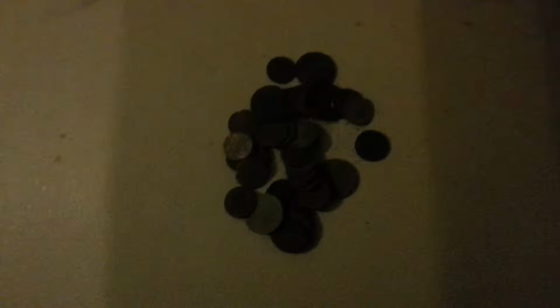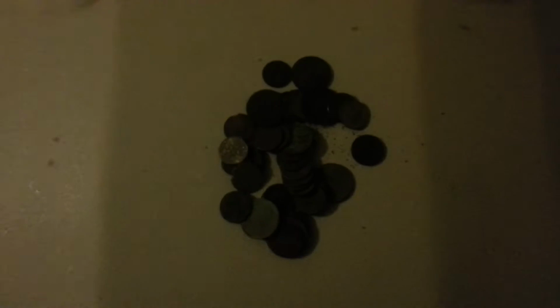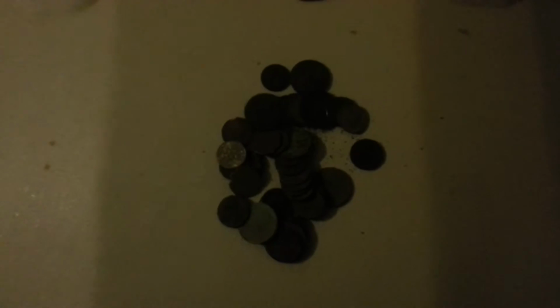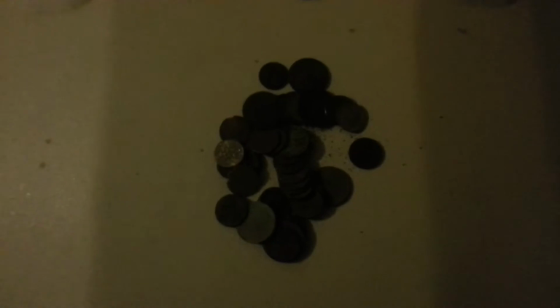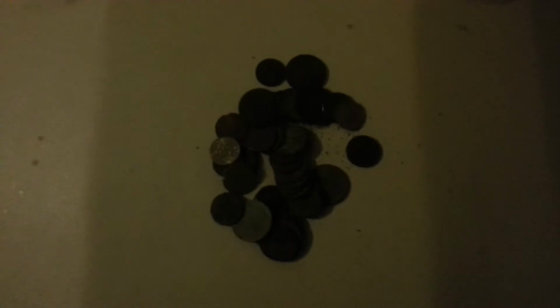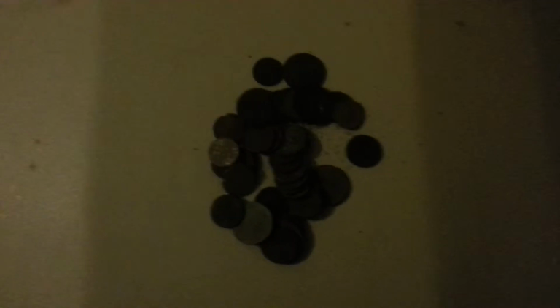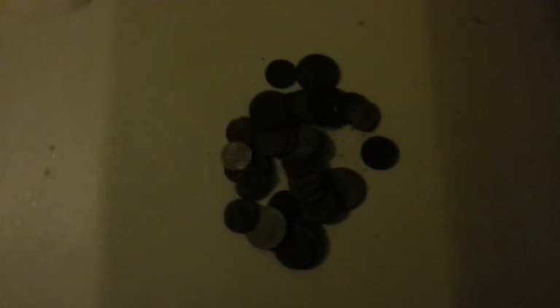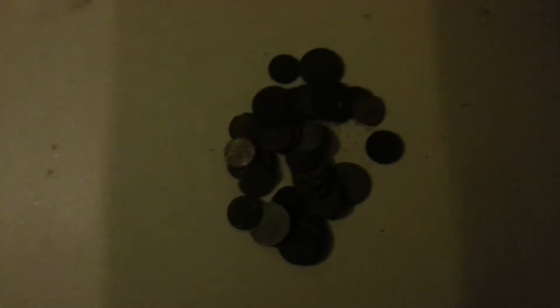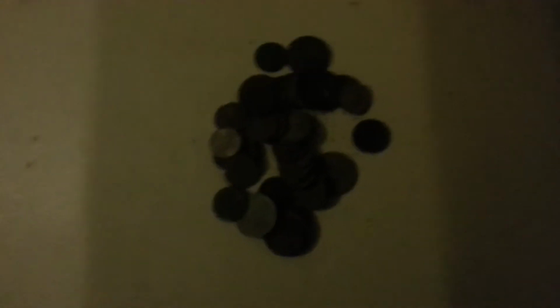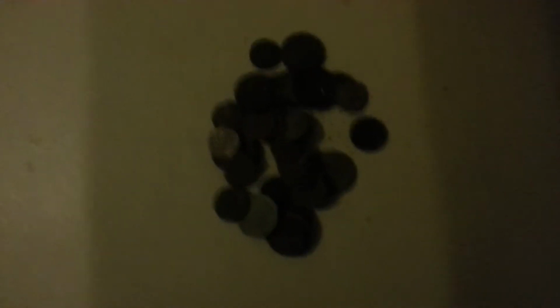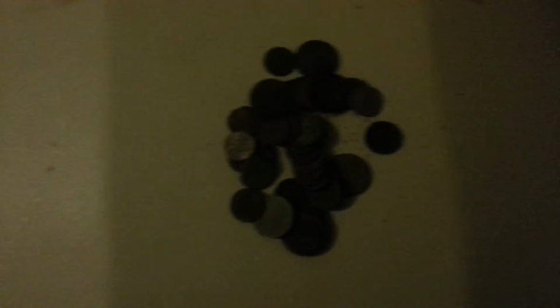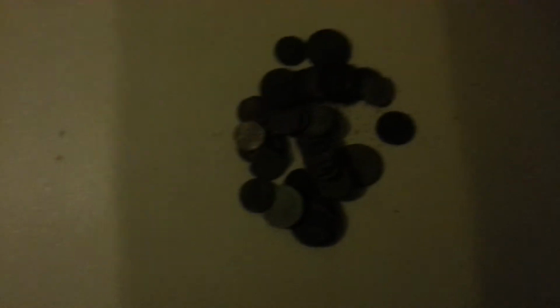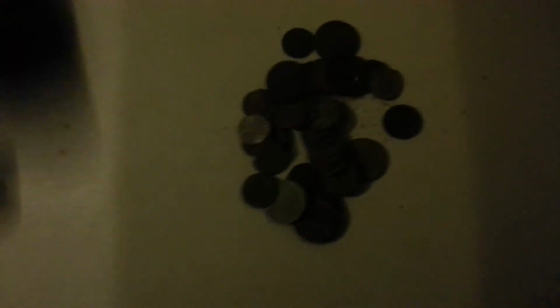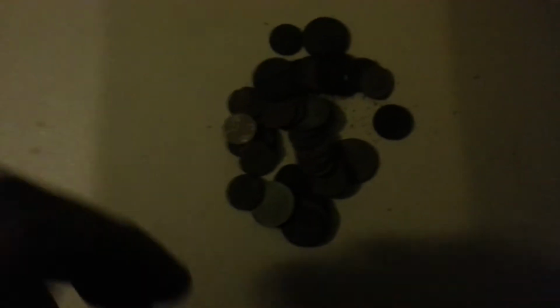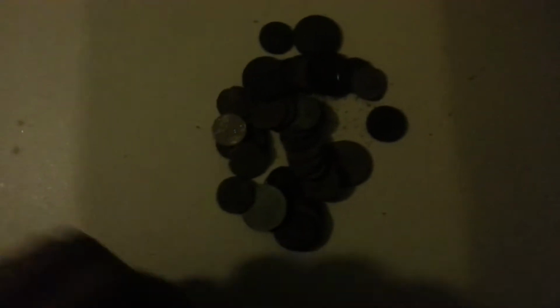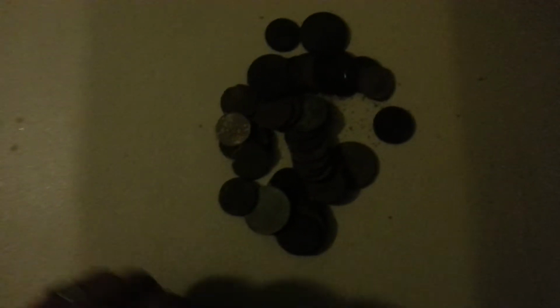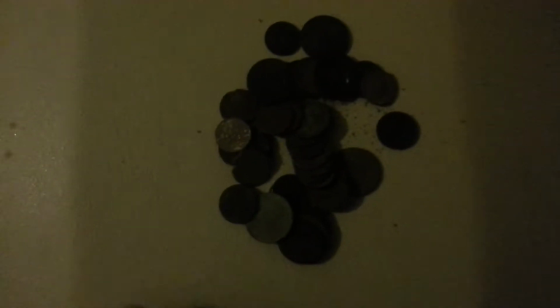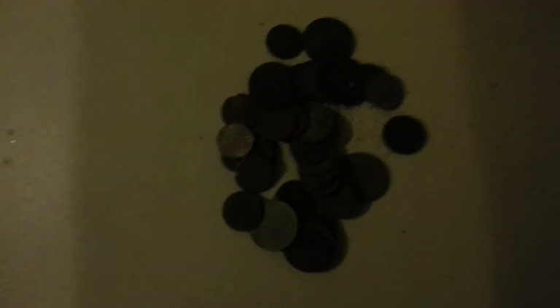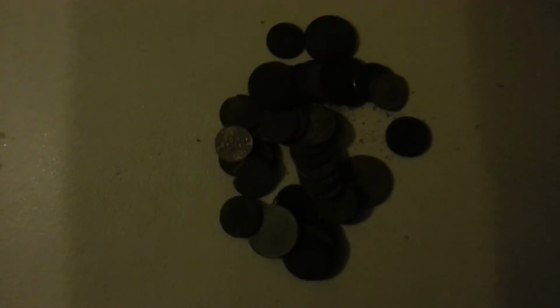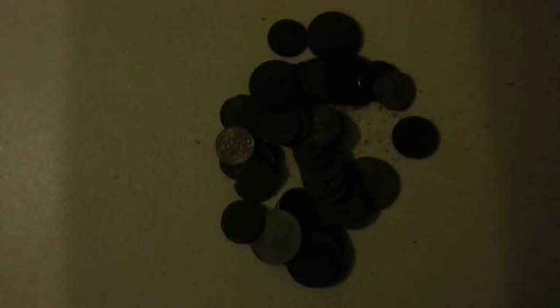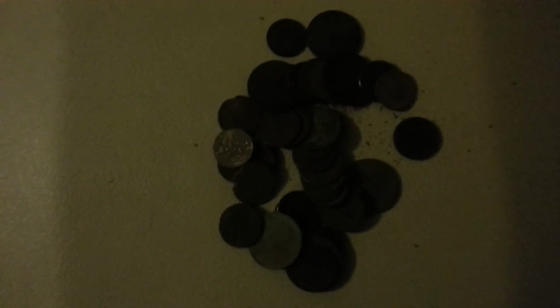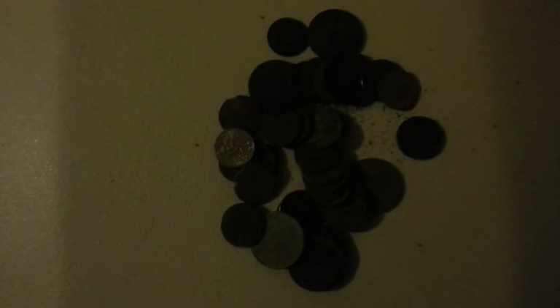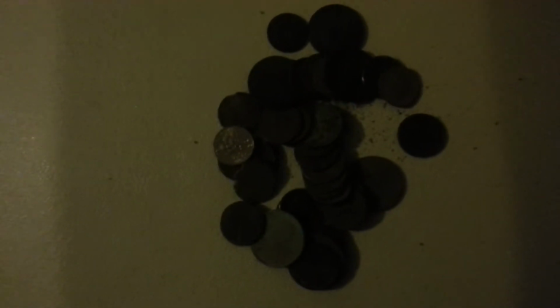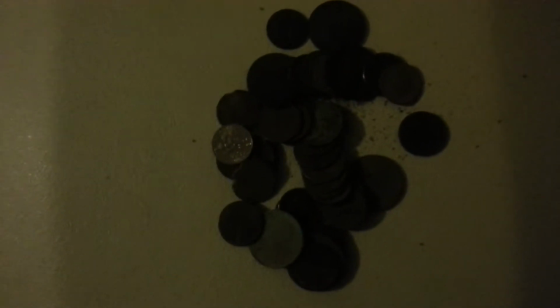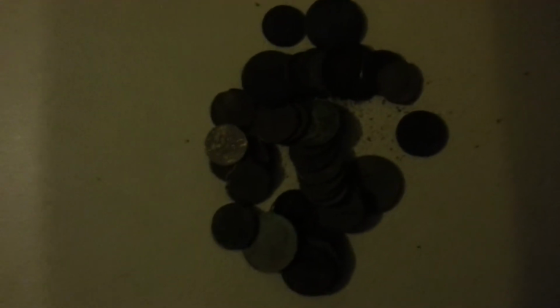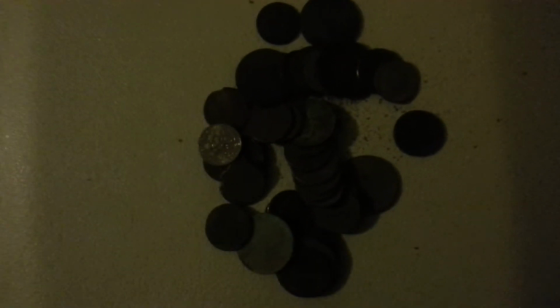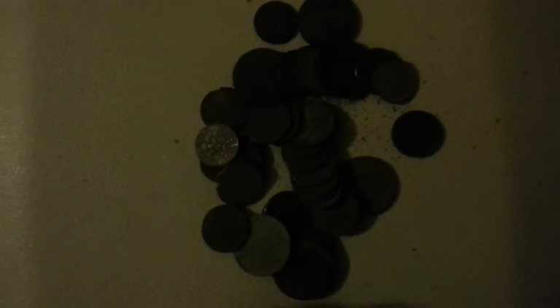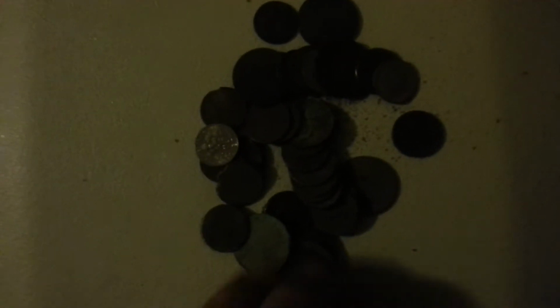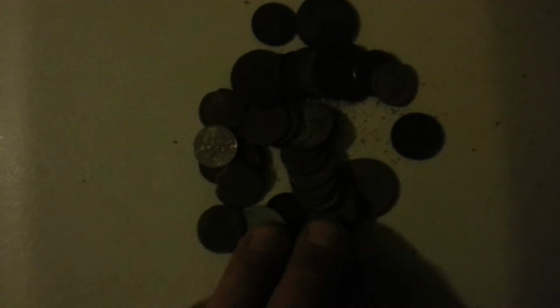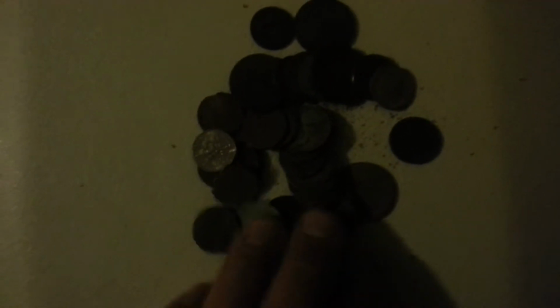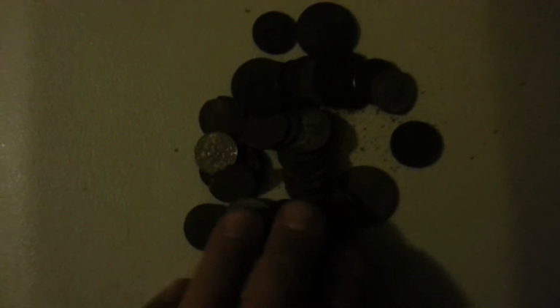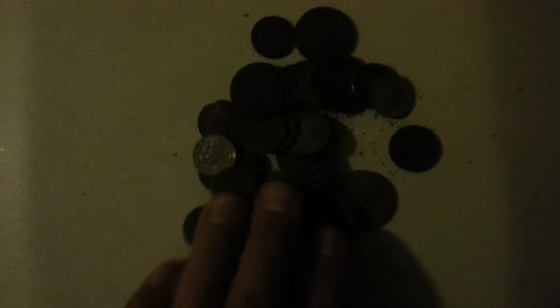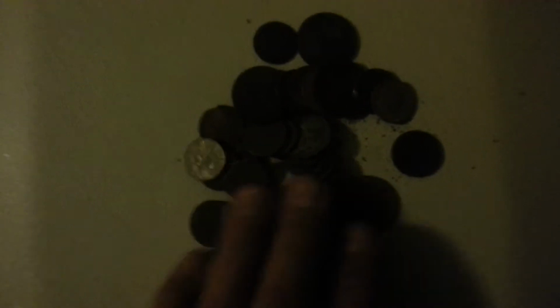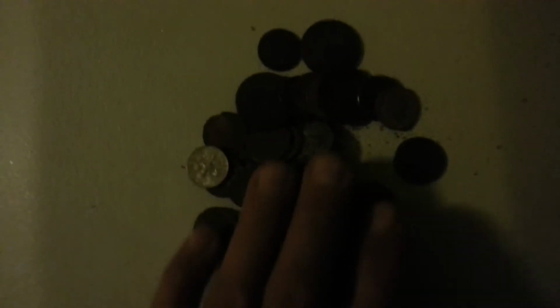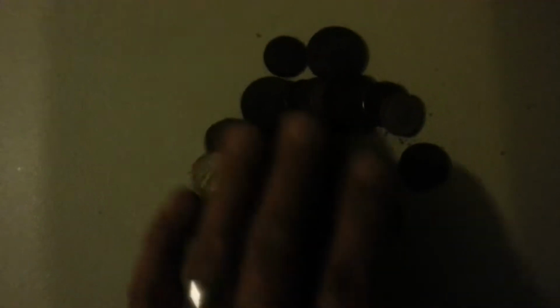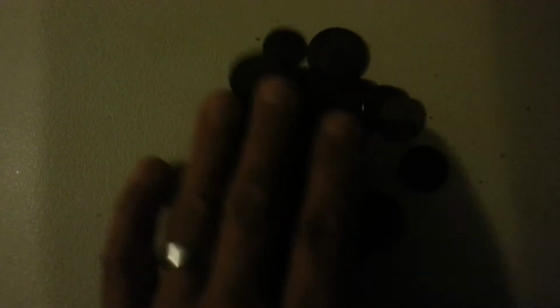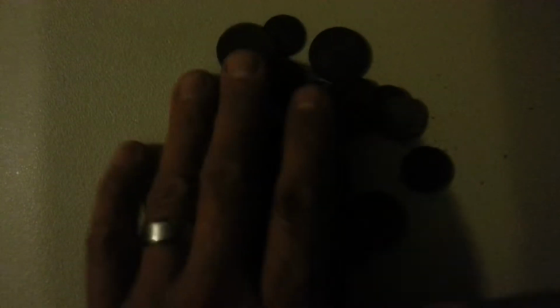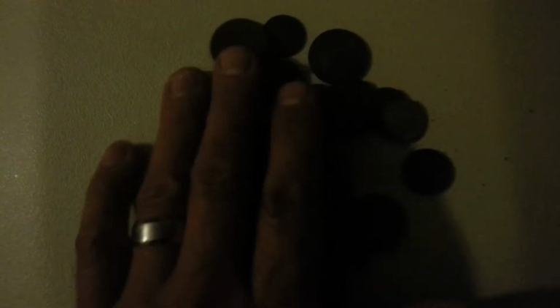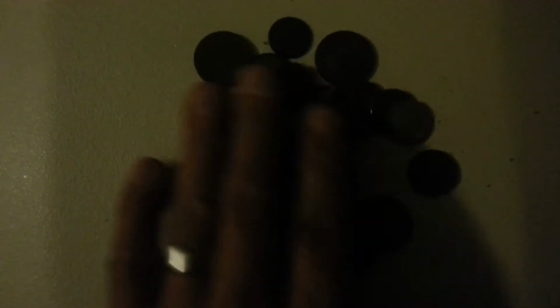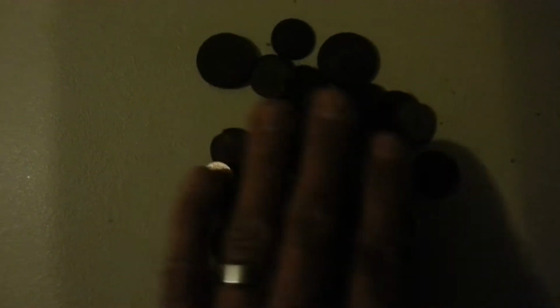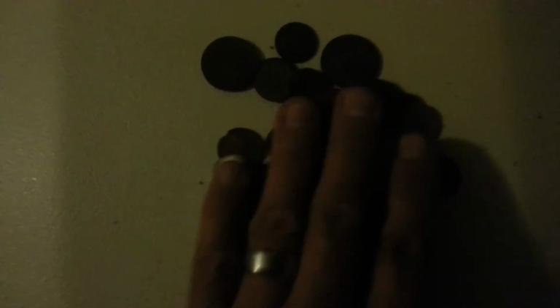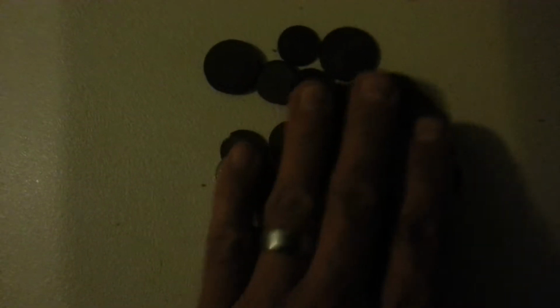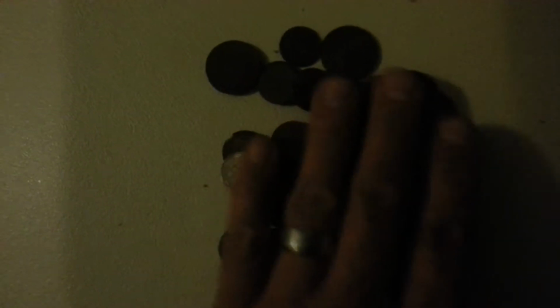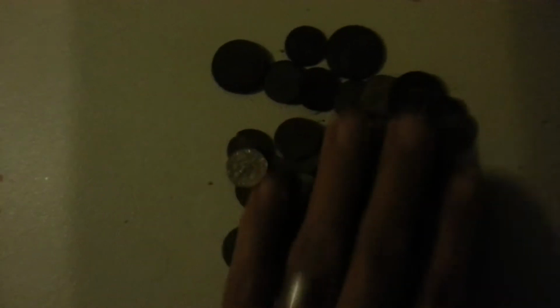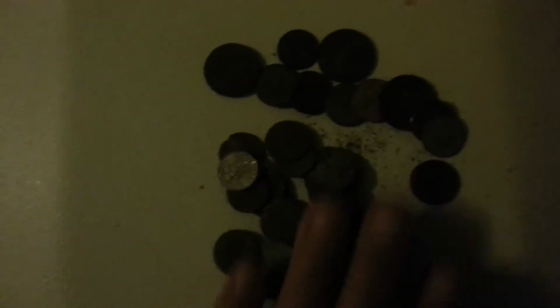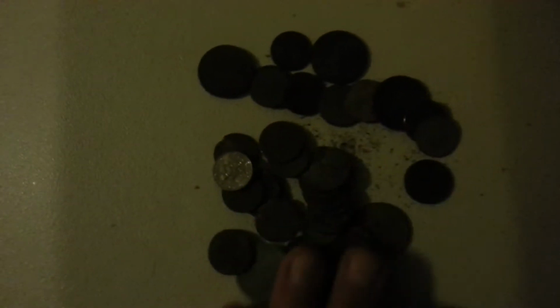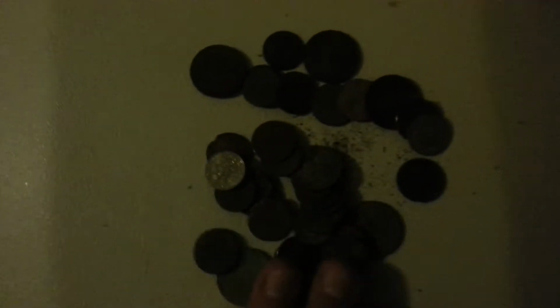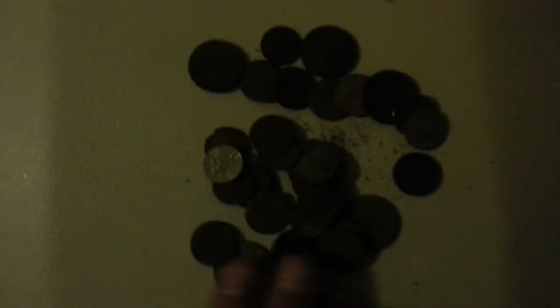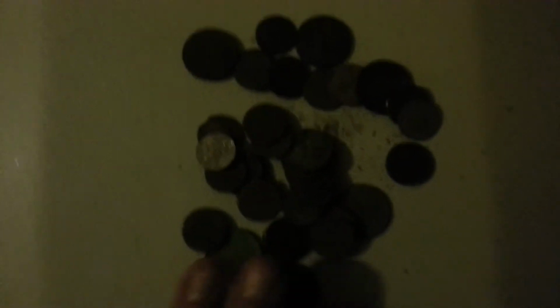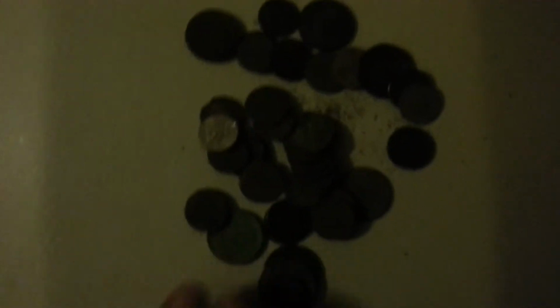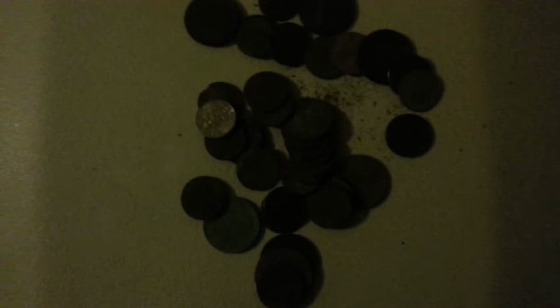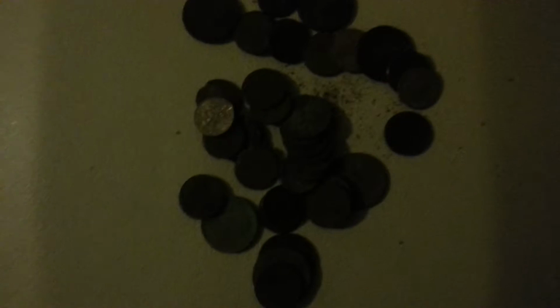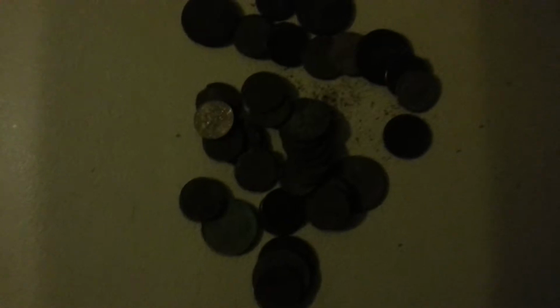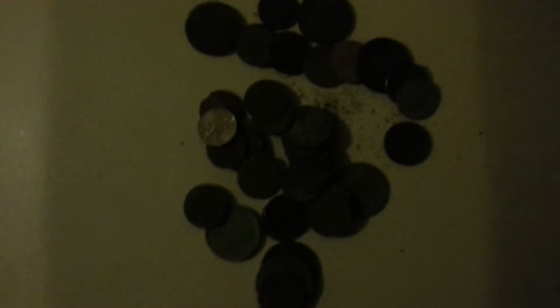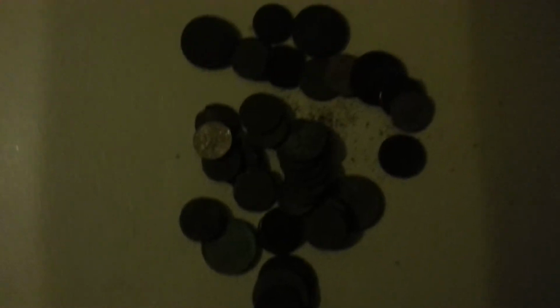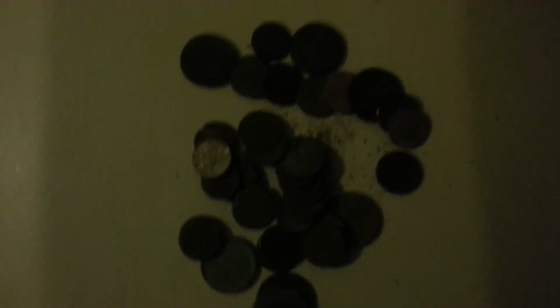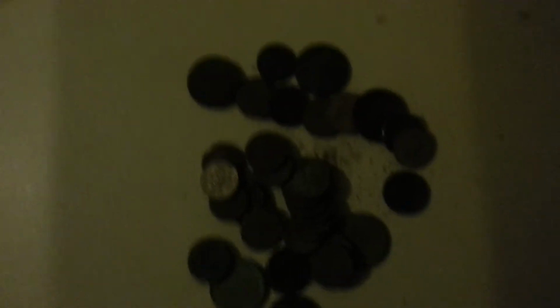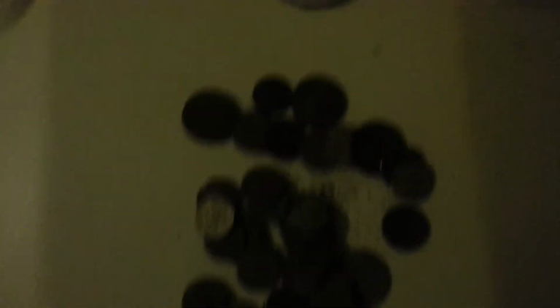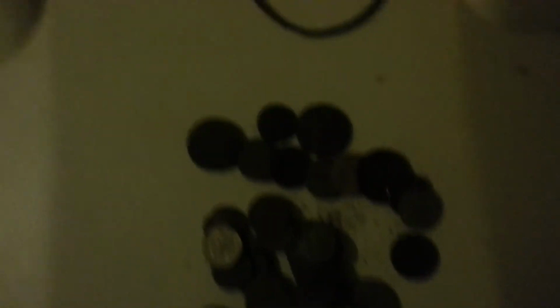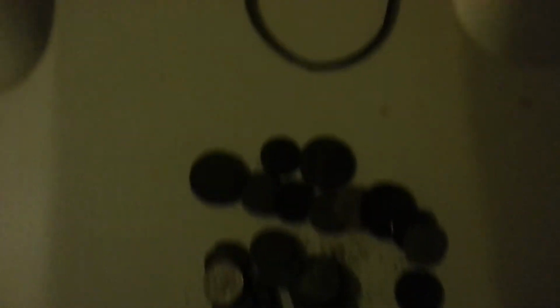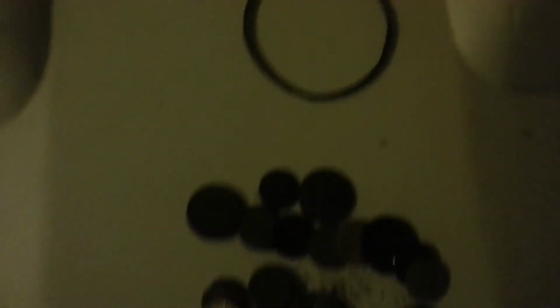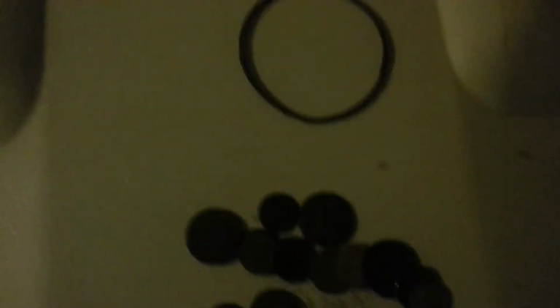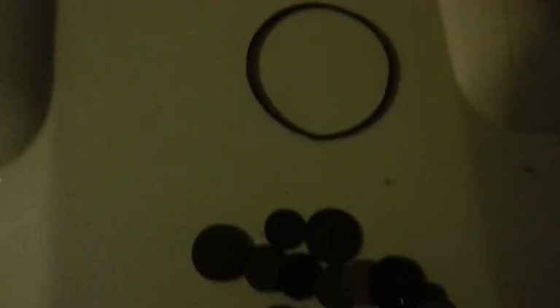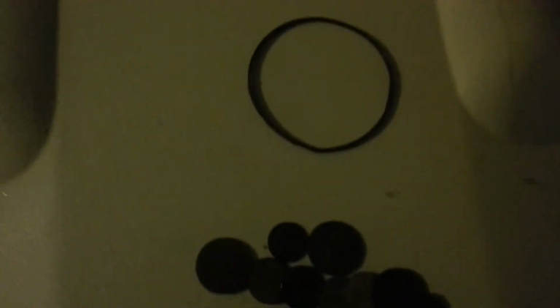Here's what I found today: a bunch of quarters, dimes, nickels, and pennies — nothing real old.